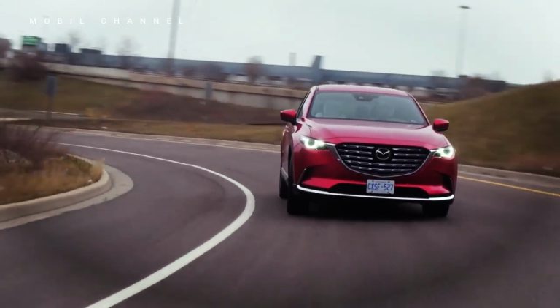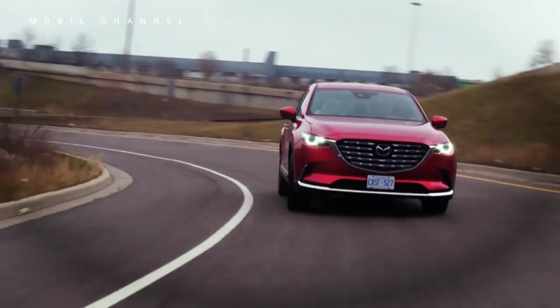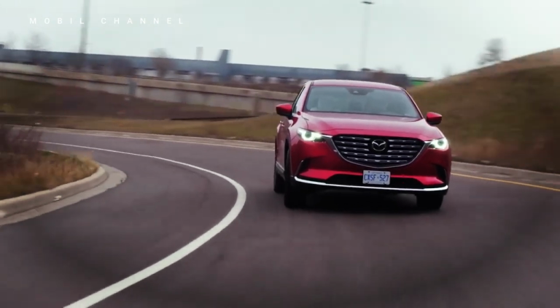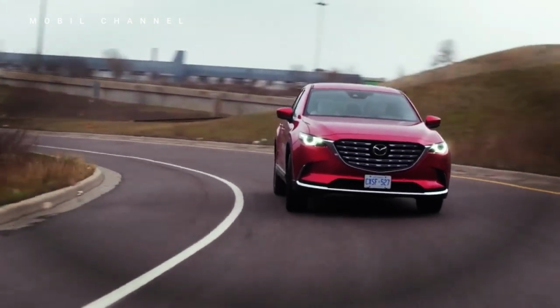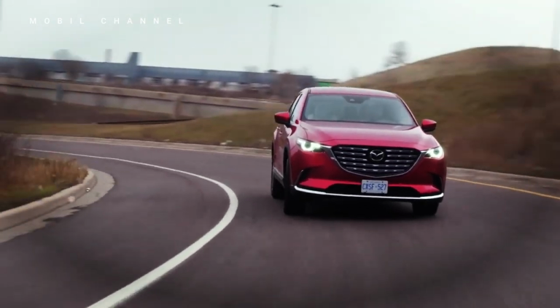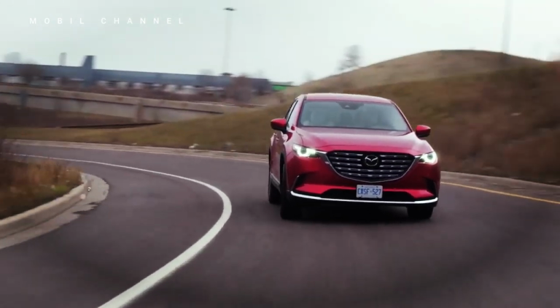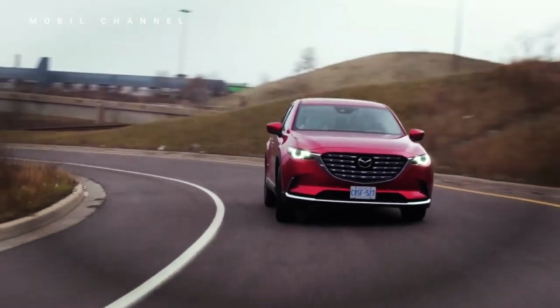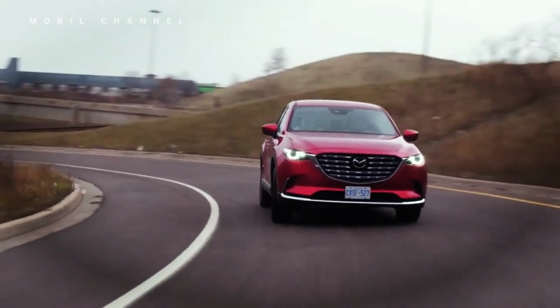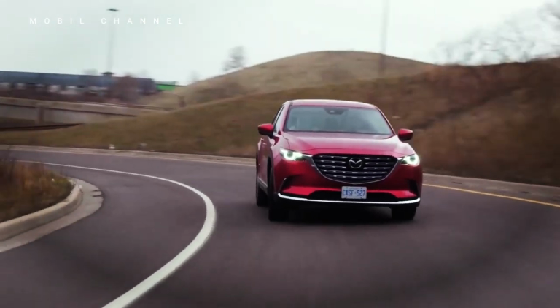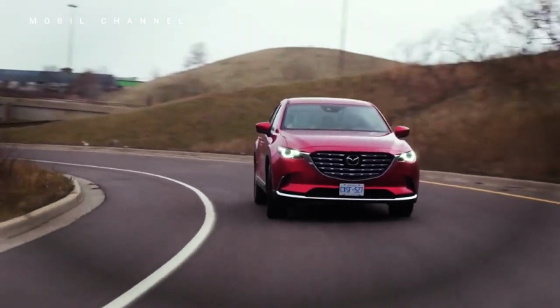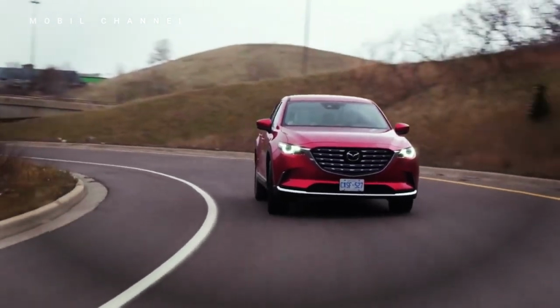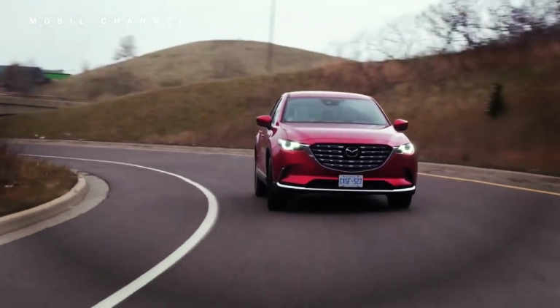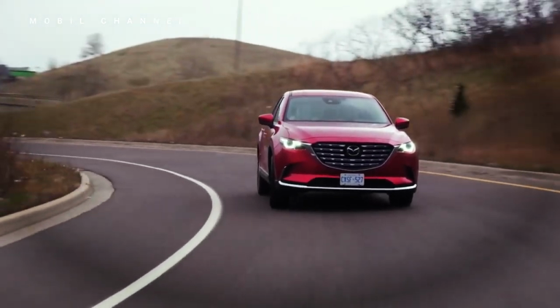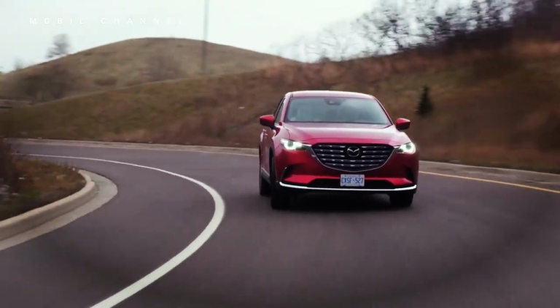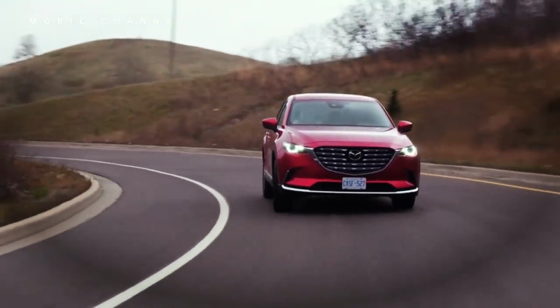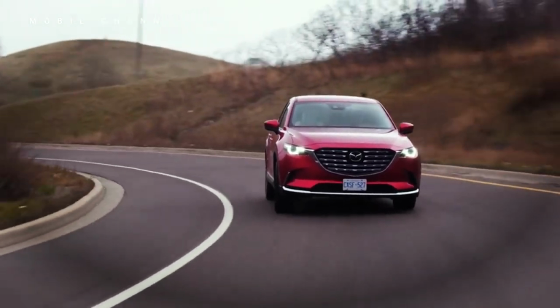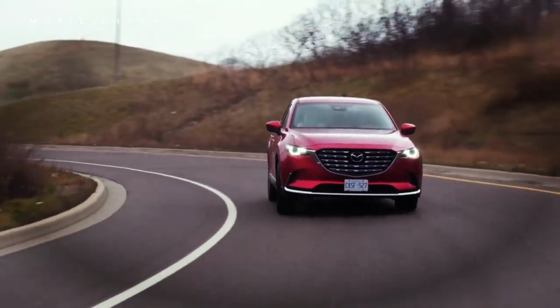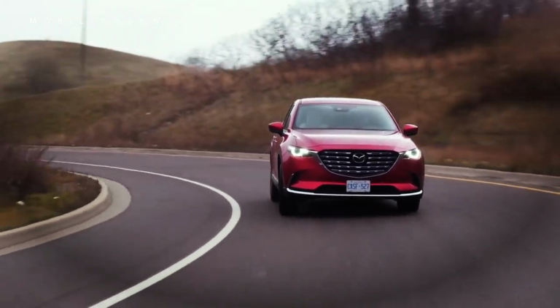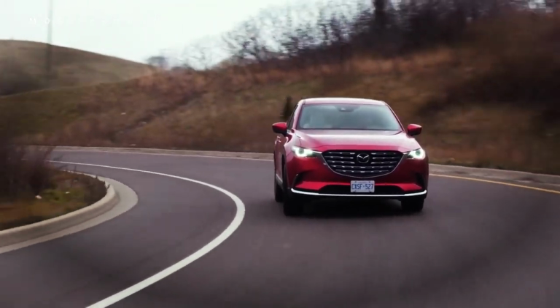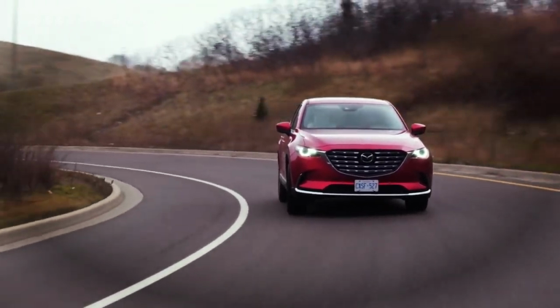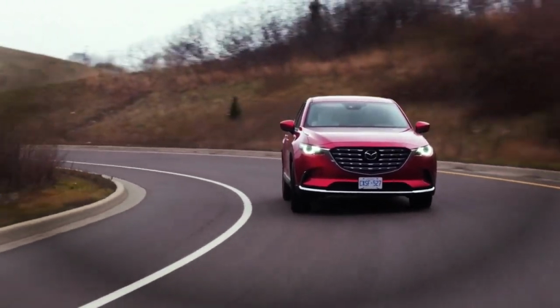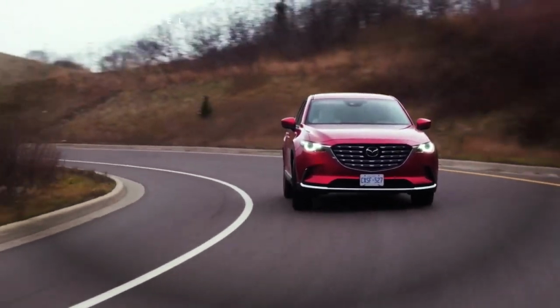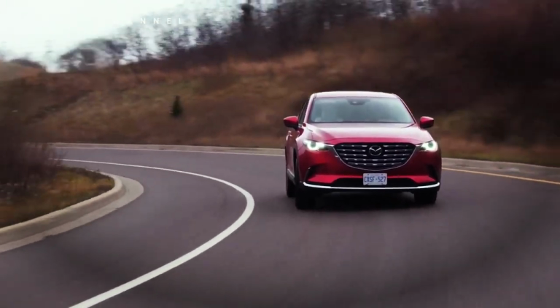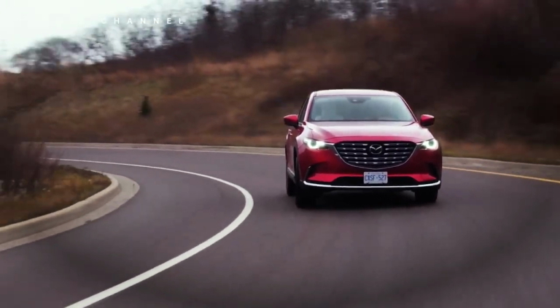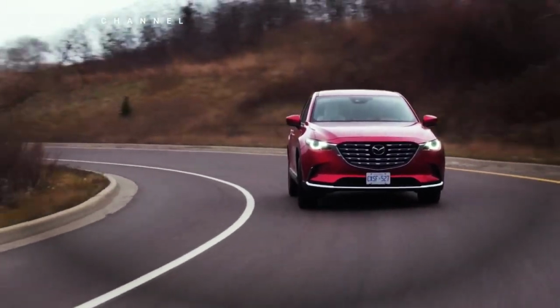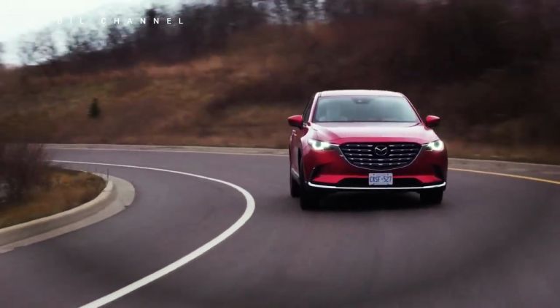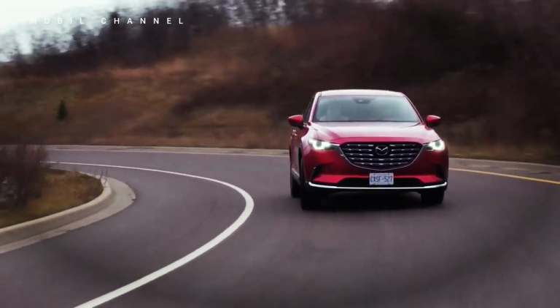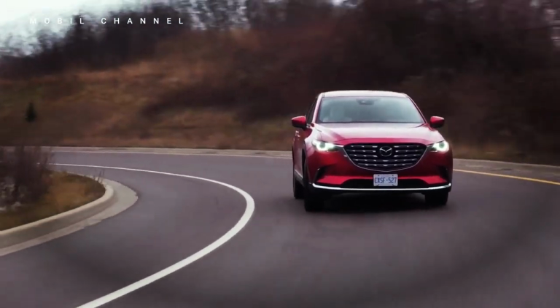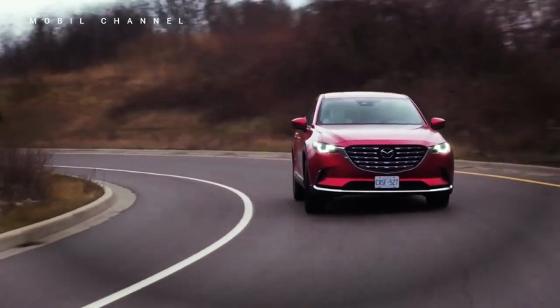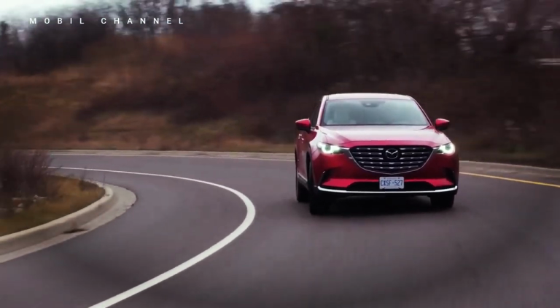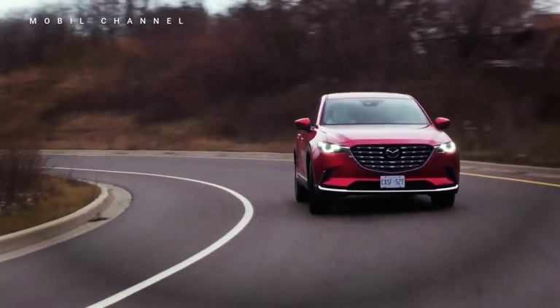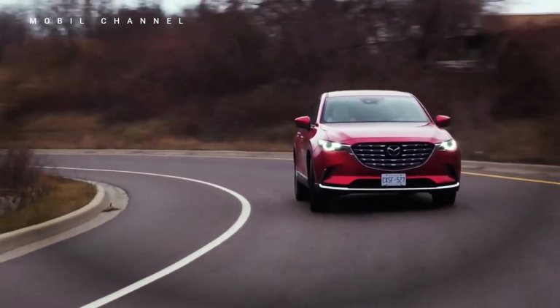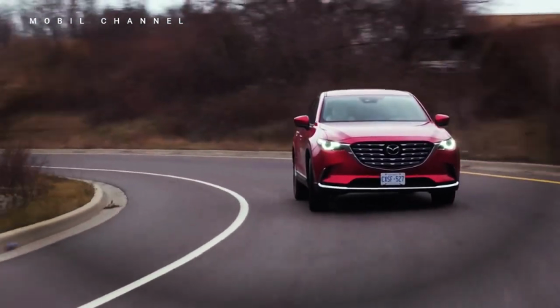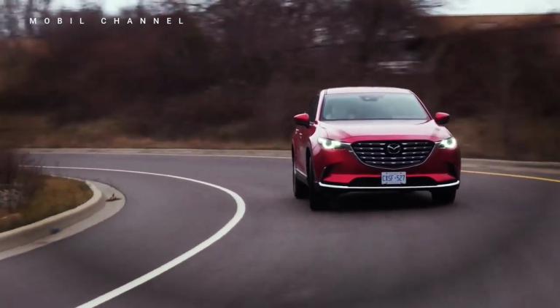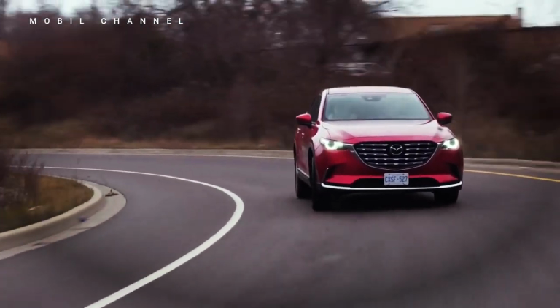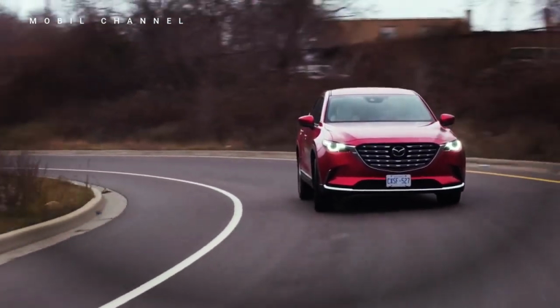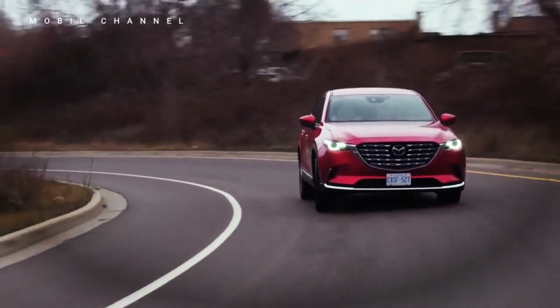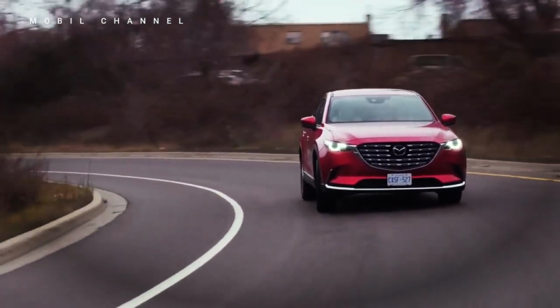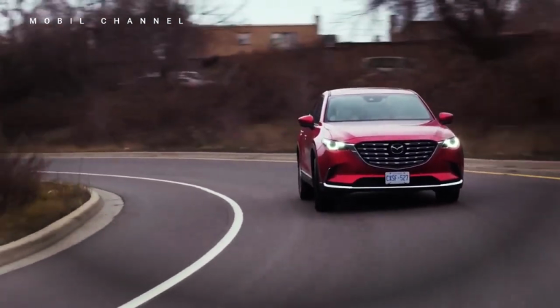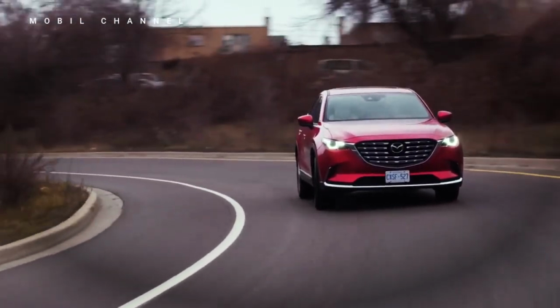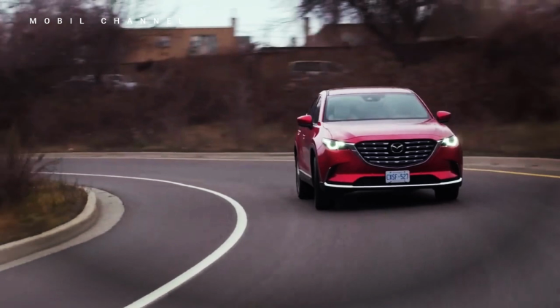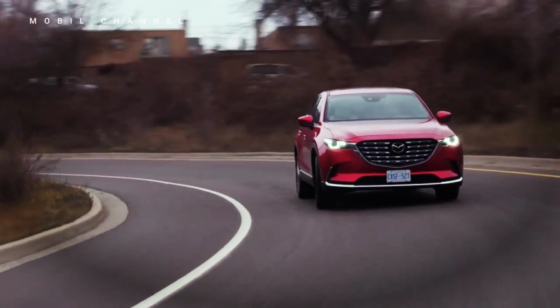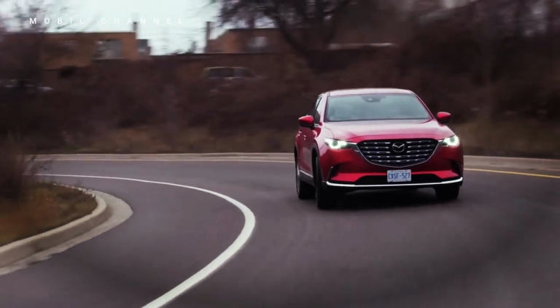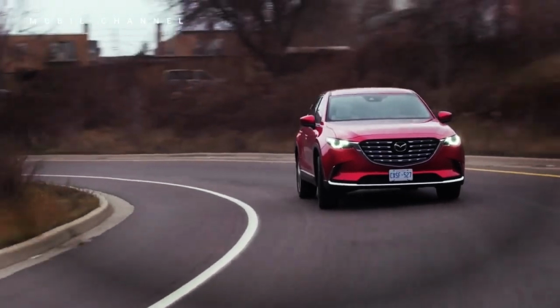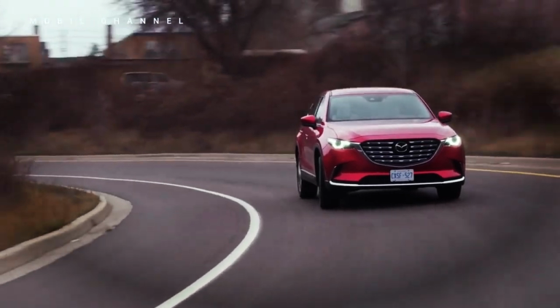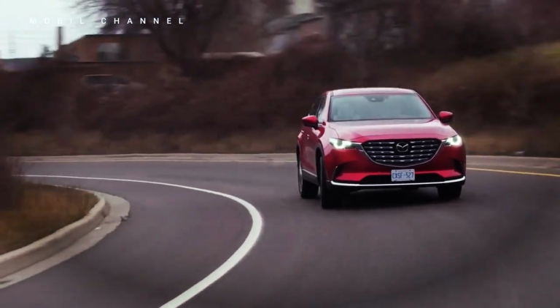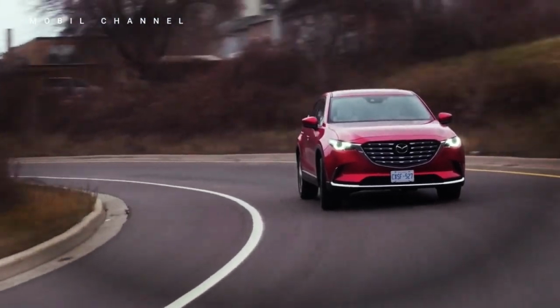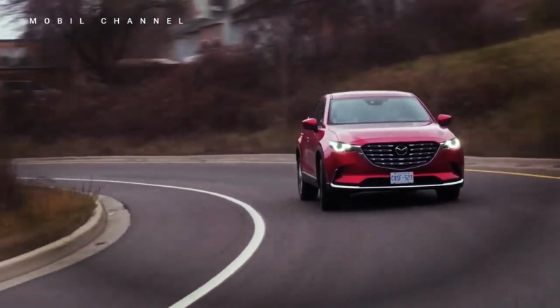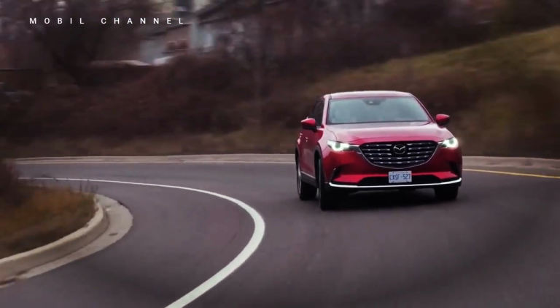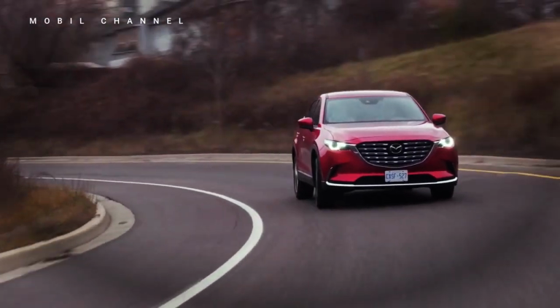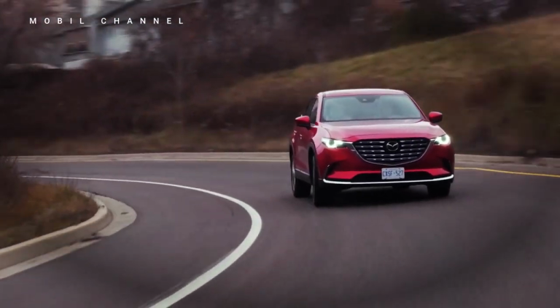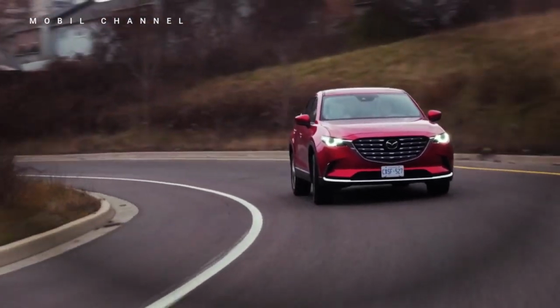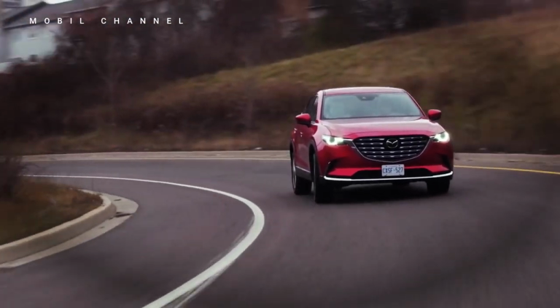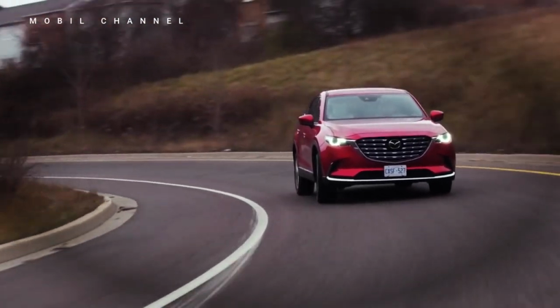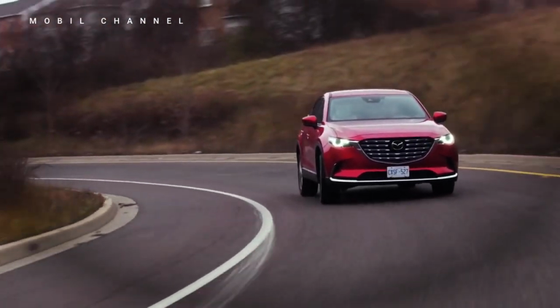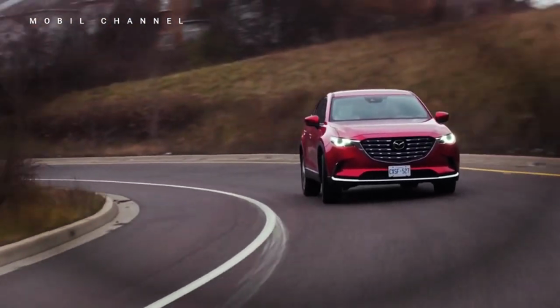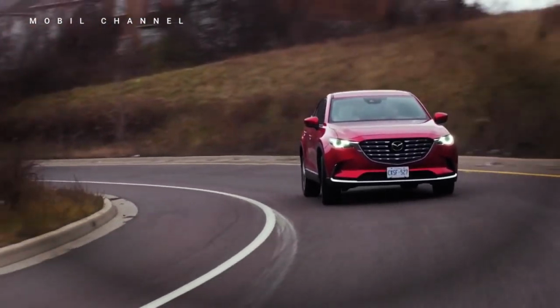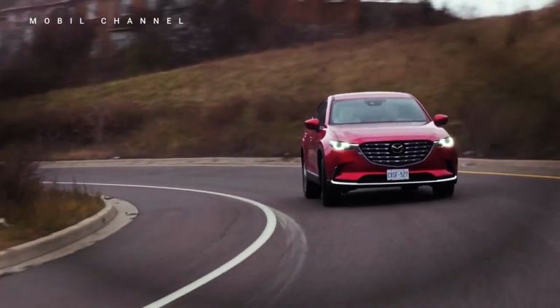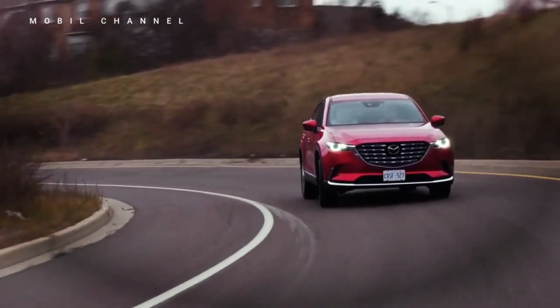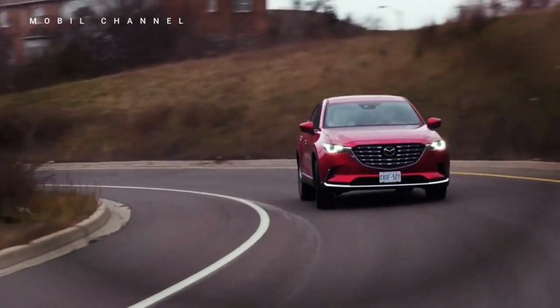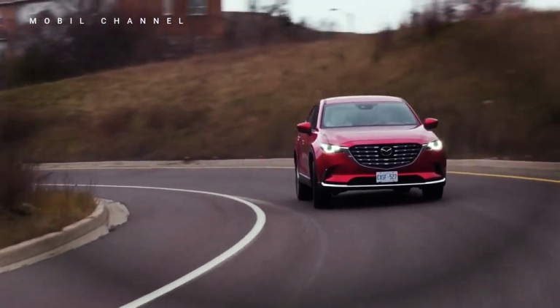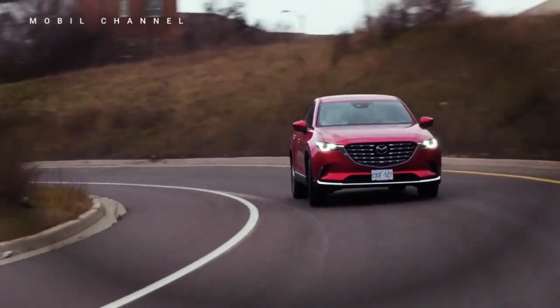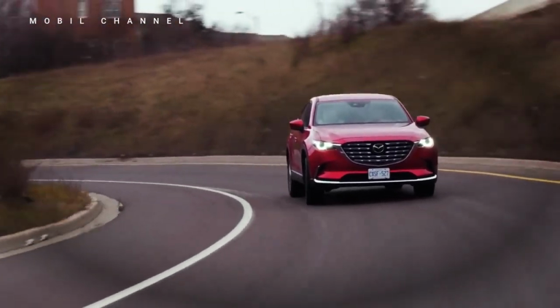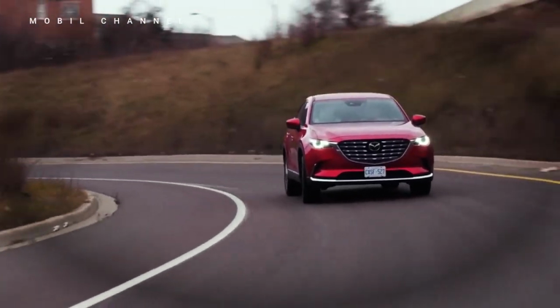The CX-9's lack of legroom is made up for by agility and speed, and for a select few, that makes this SUV a top choice.